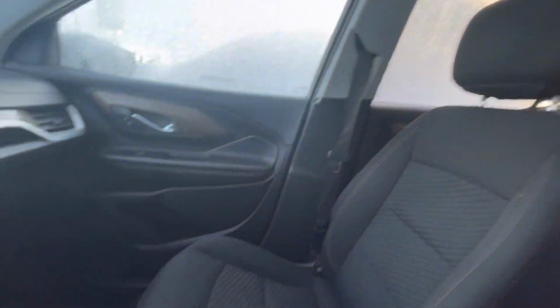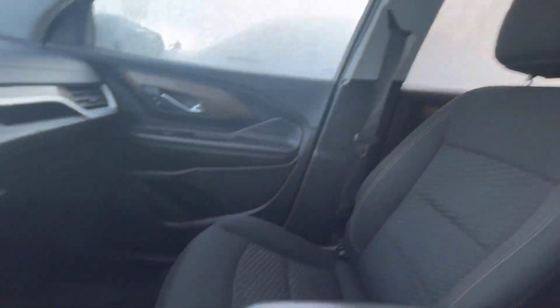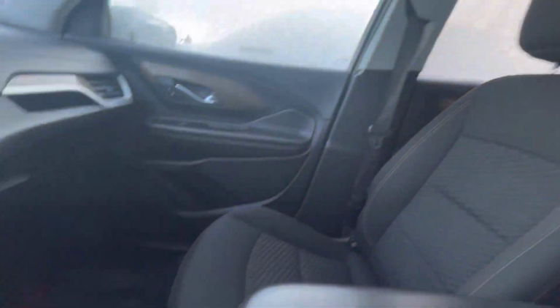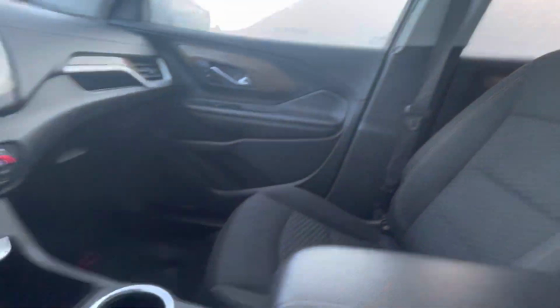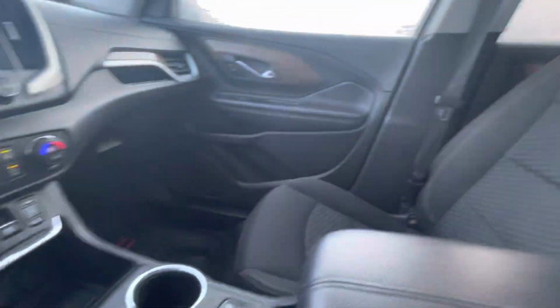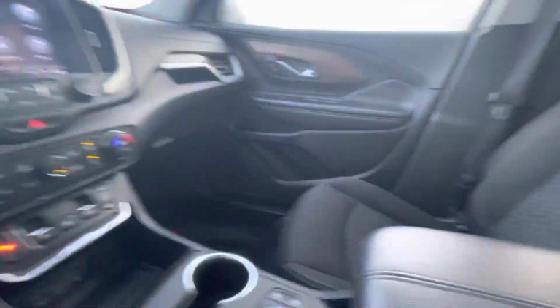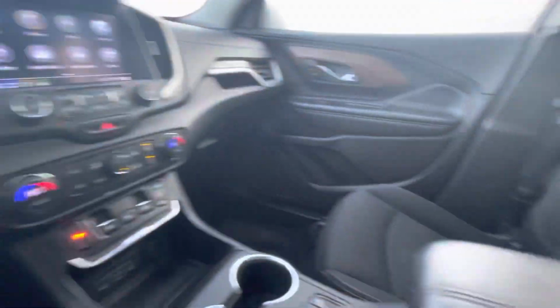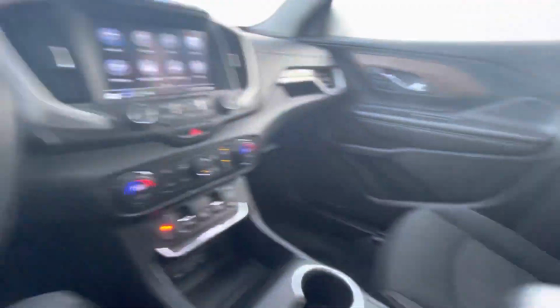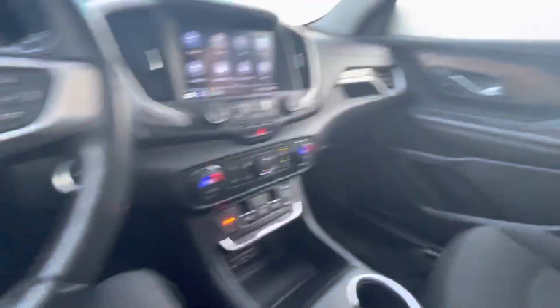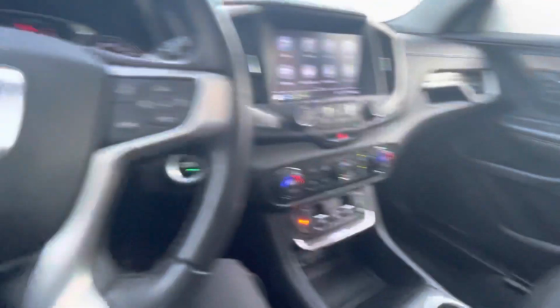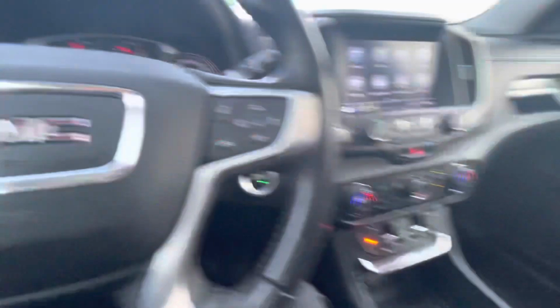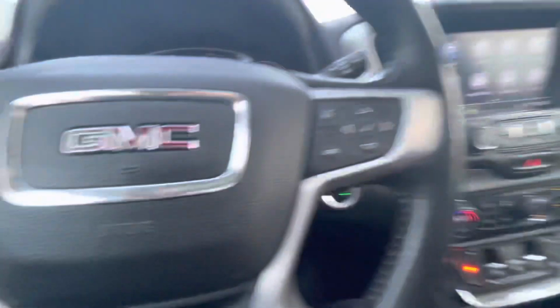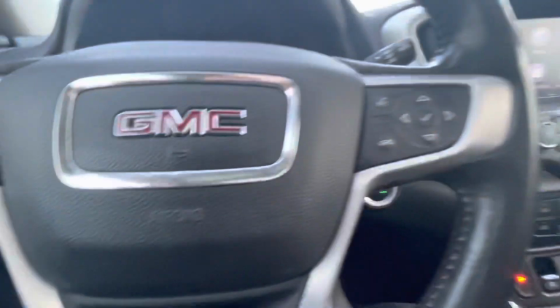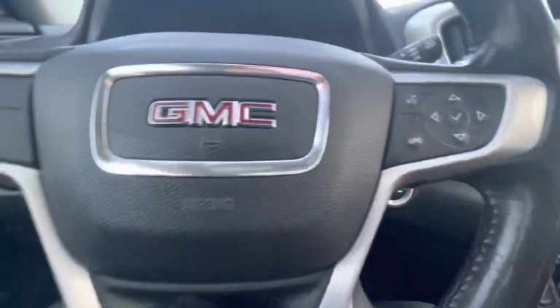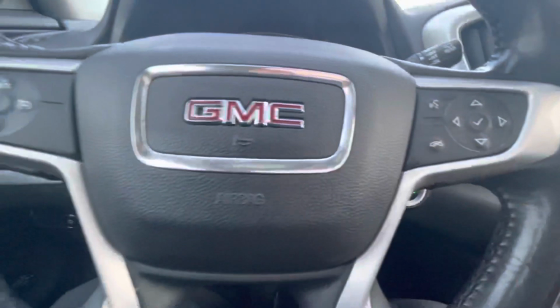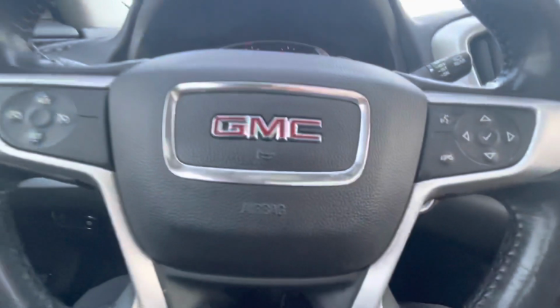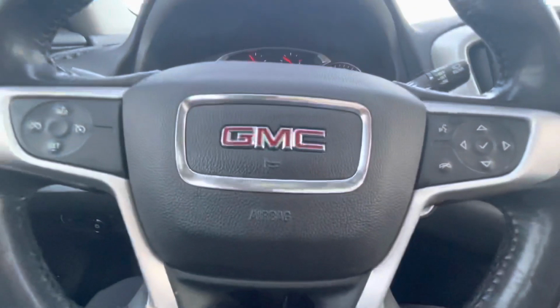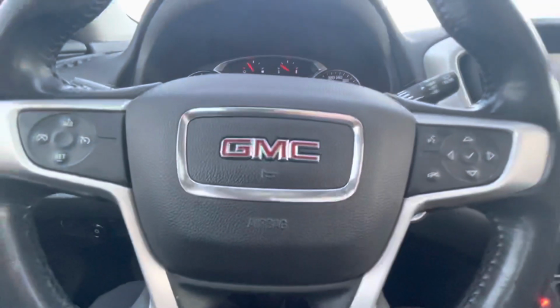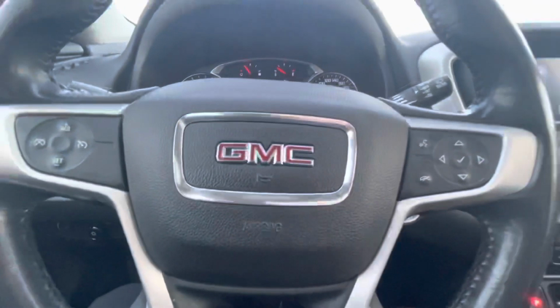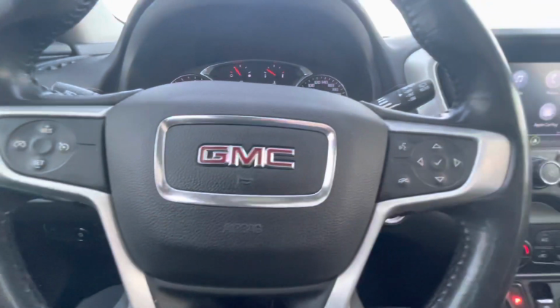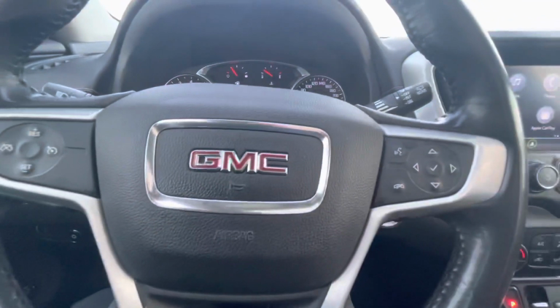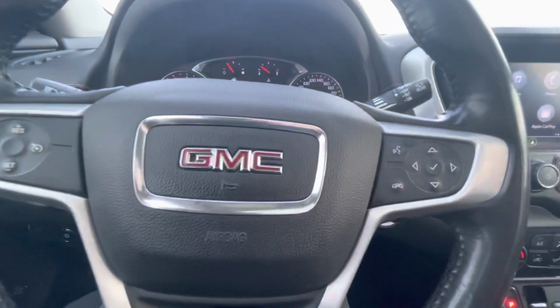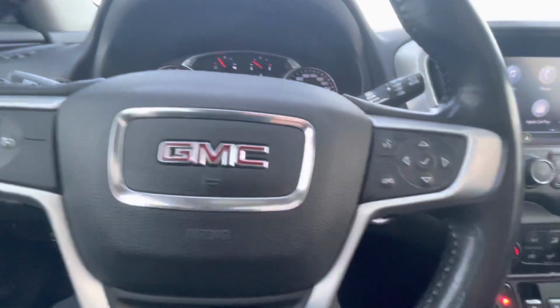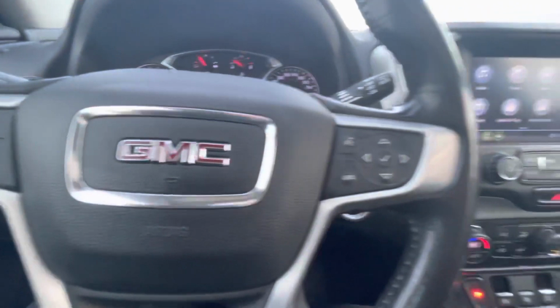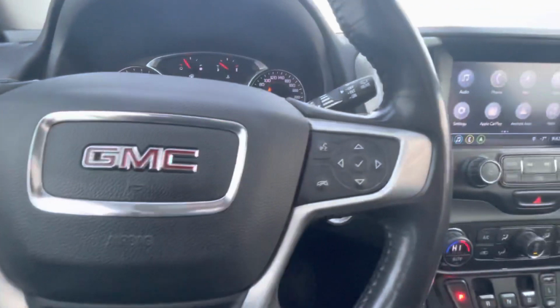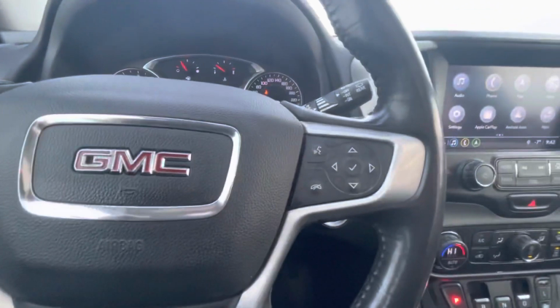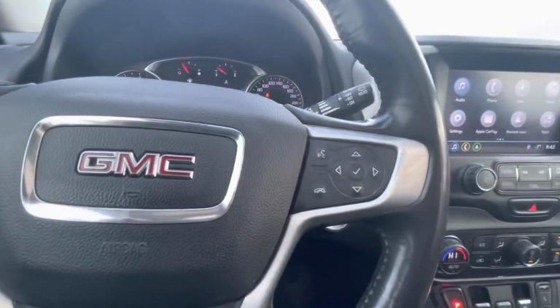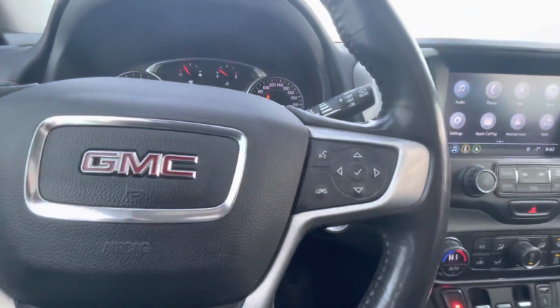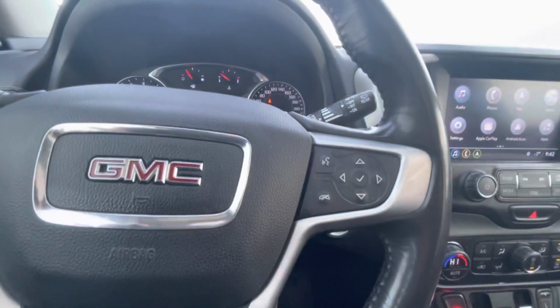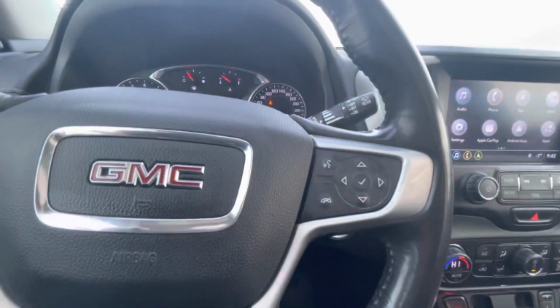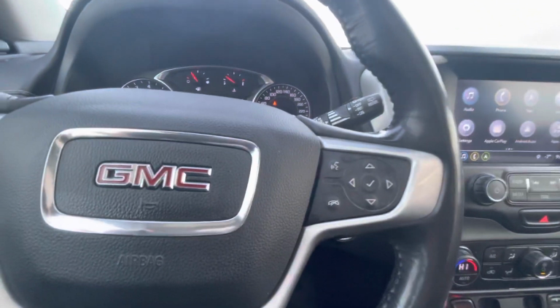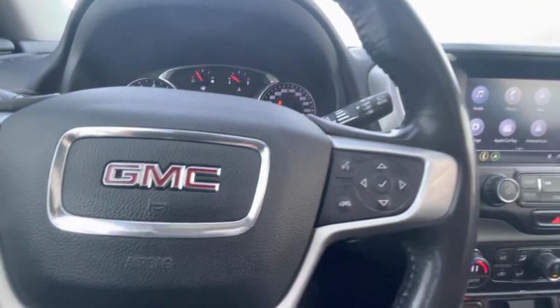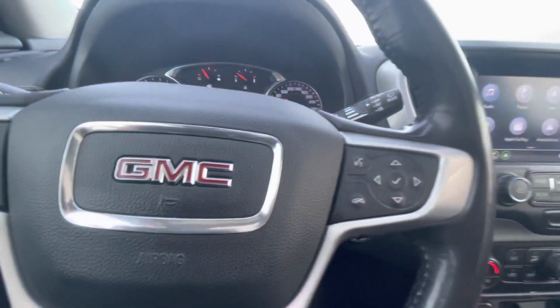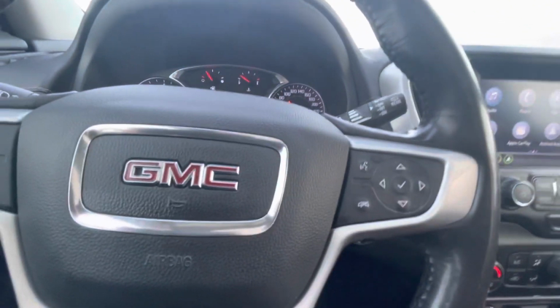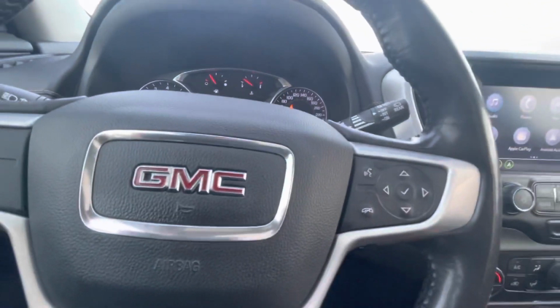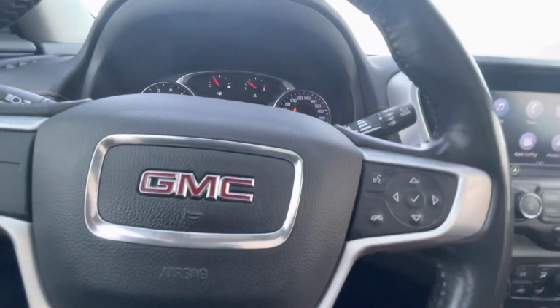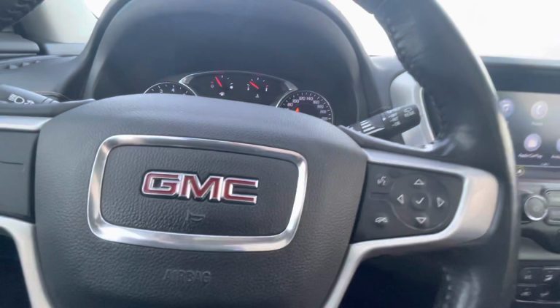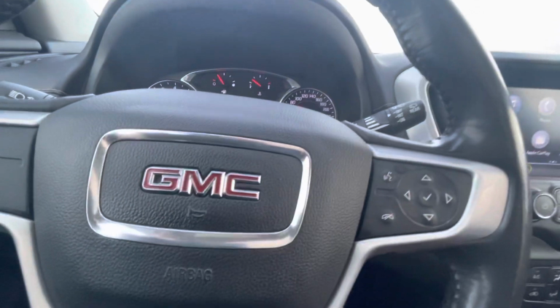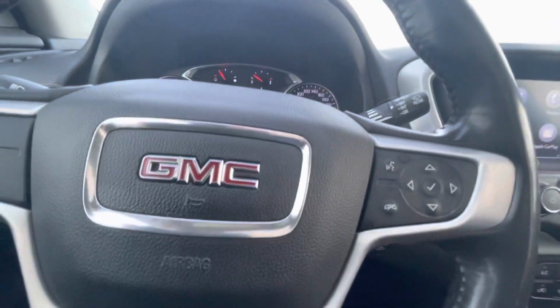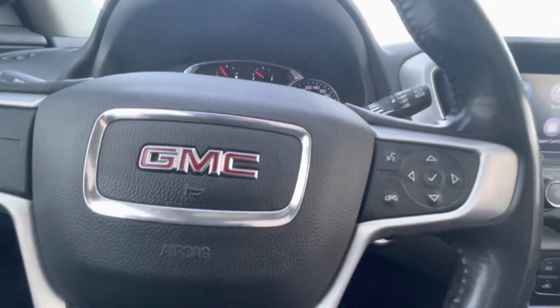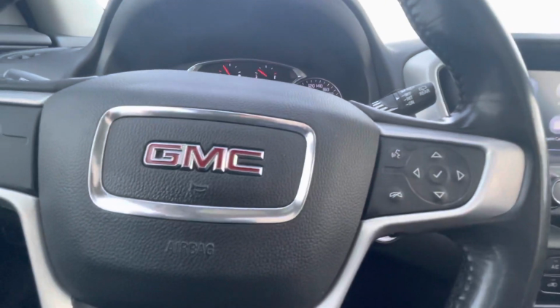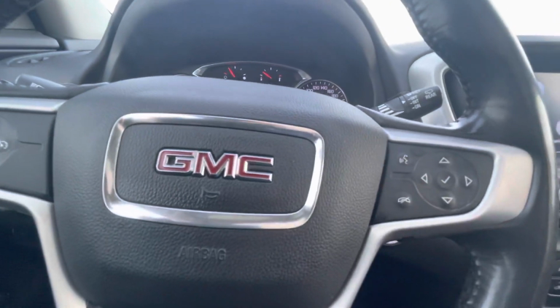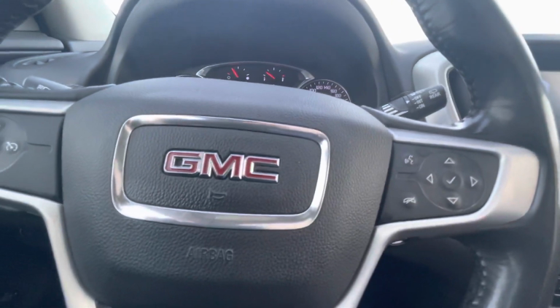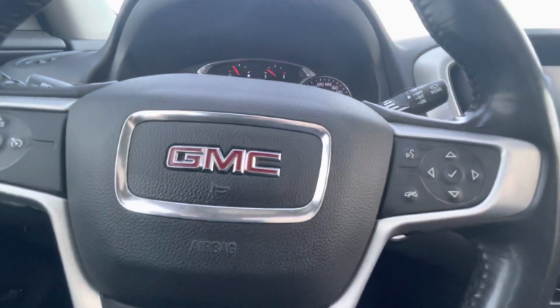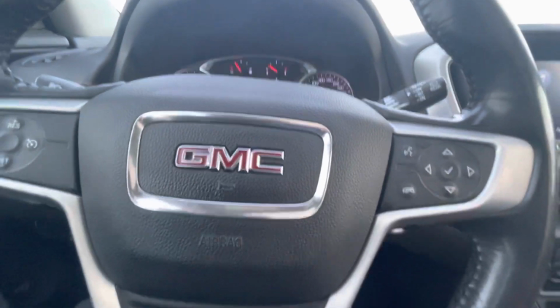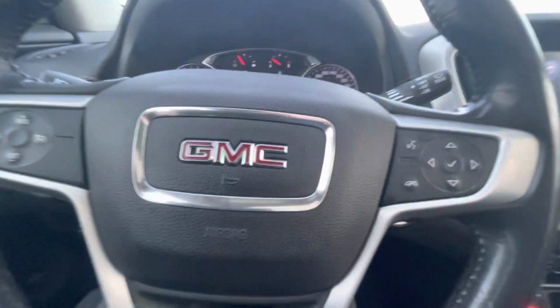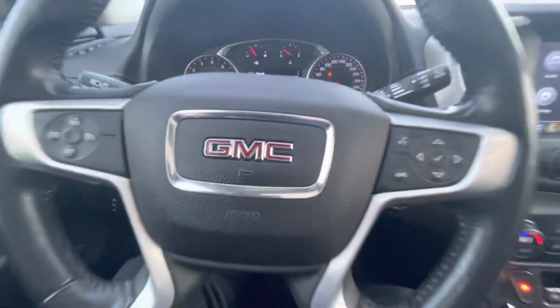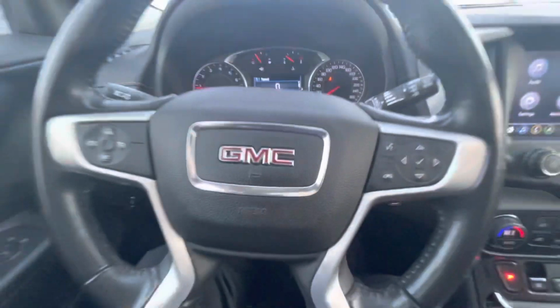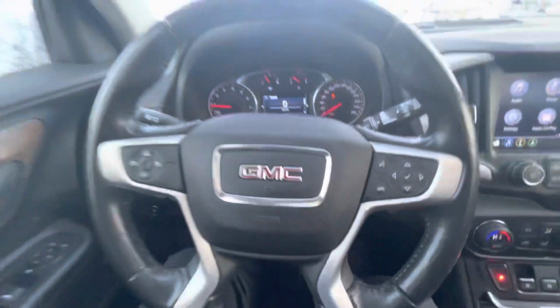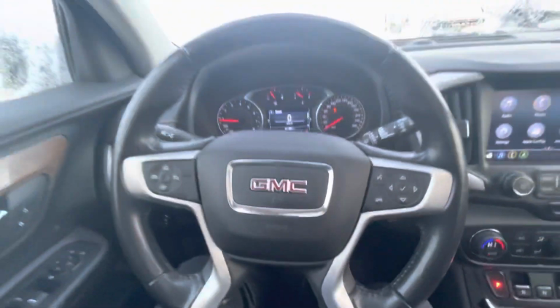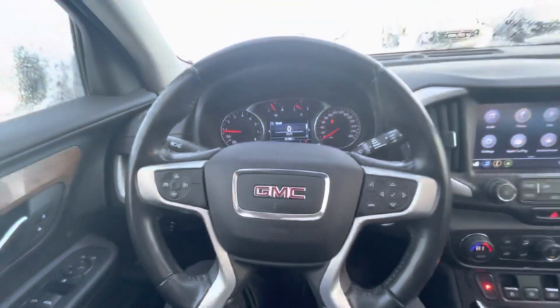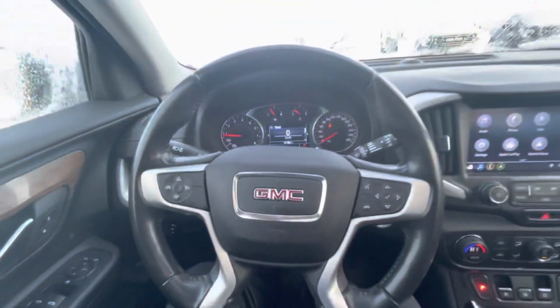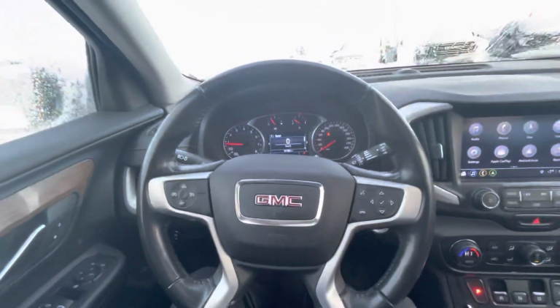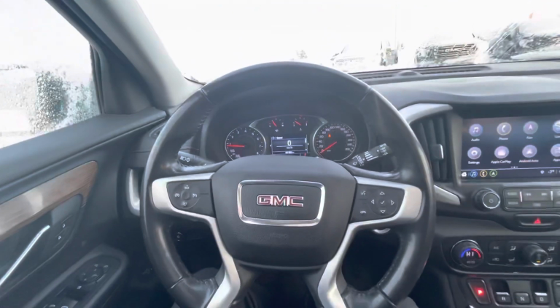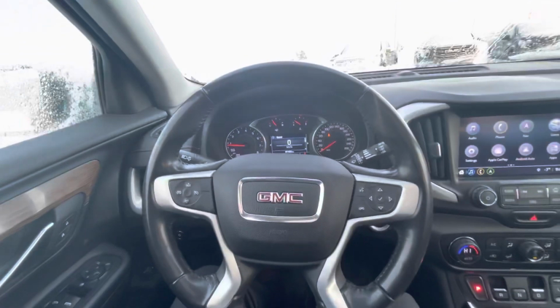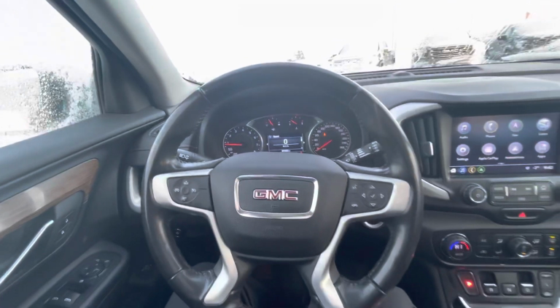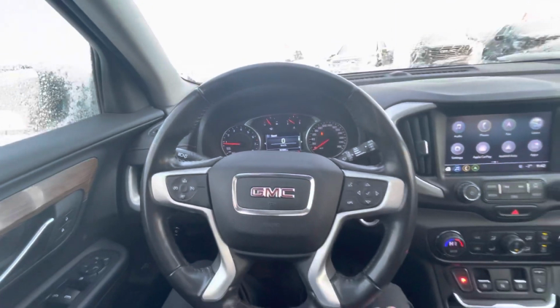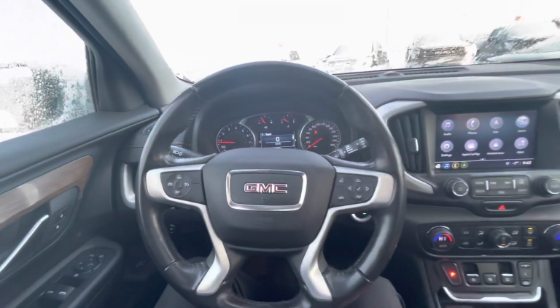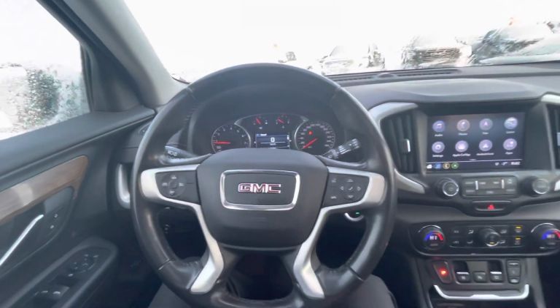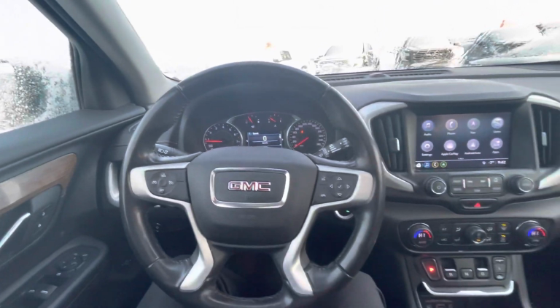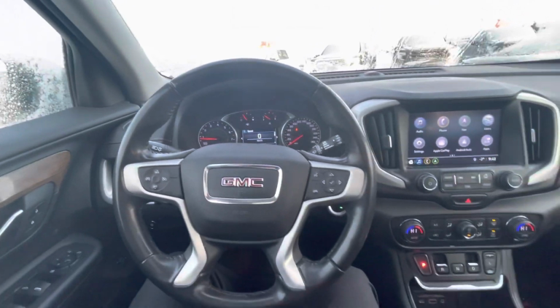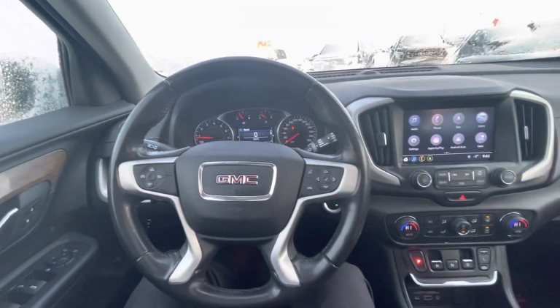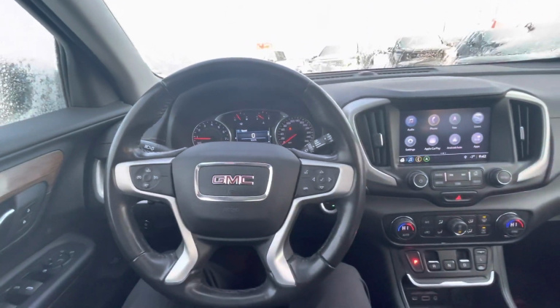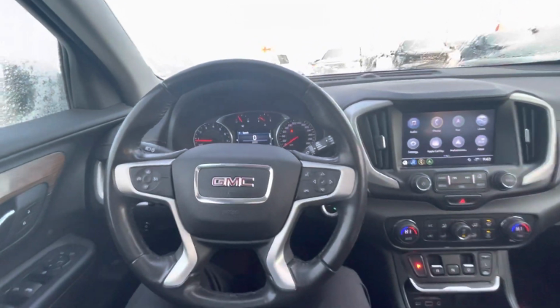If you have any questions about this vehicle, feel free to let me know. This is Mohamed from Capital GMC, 780-435-4000. Thanks for watching.